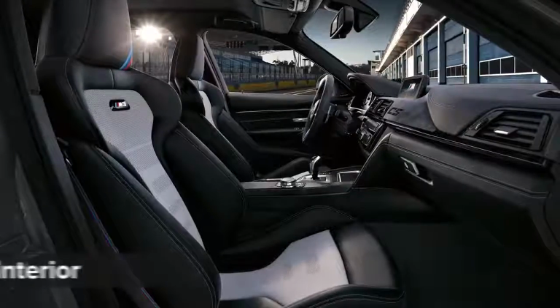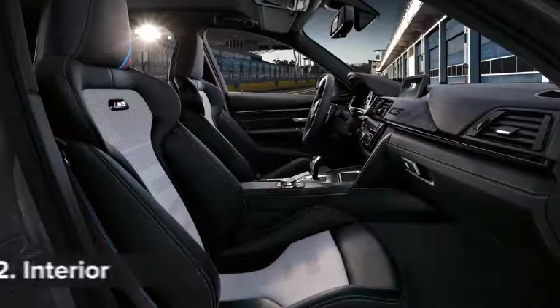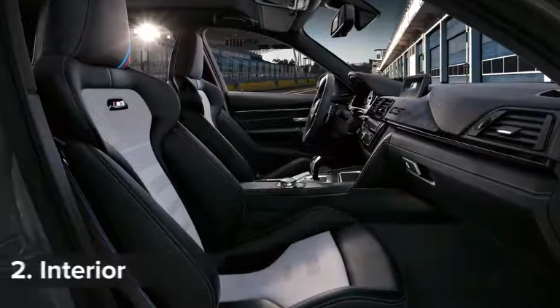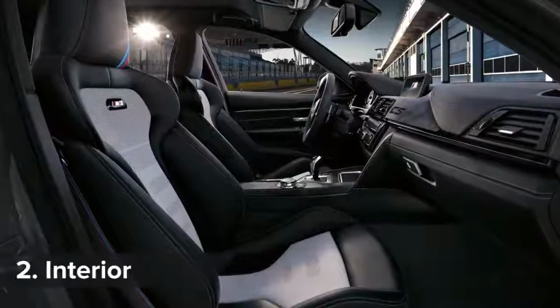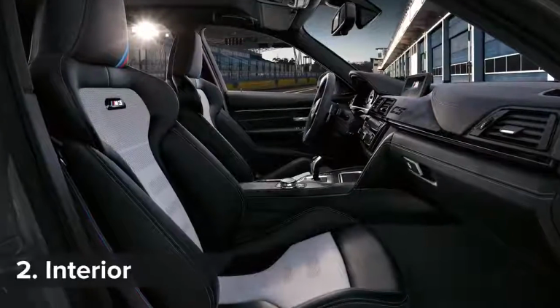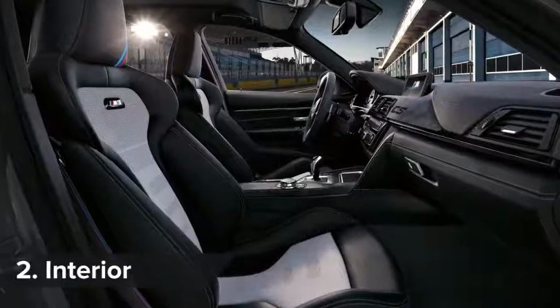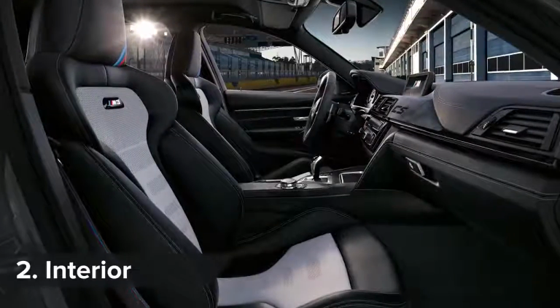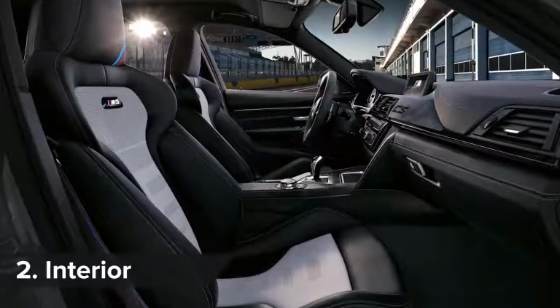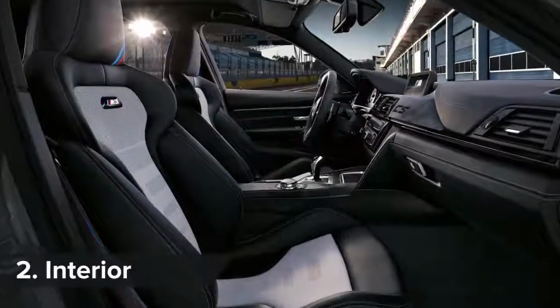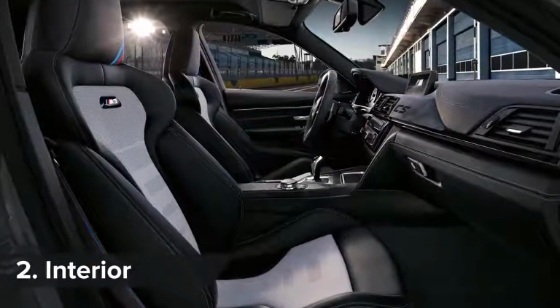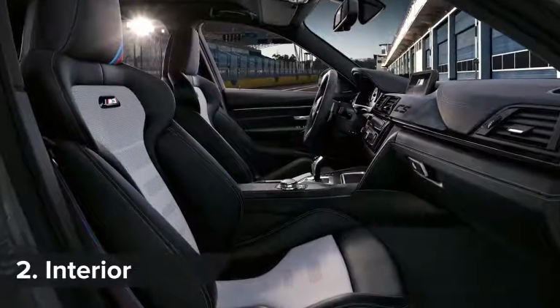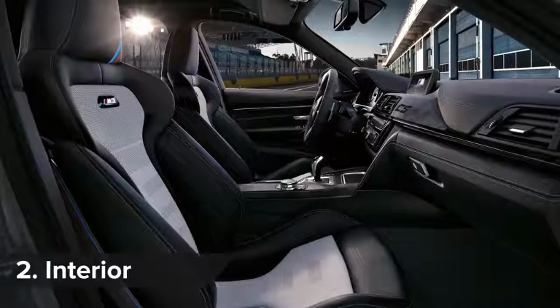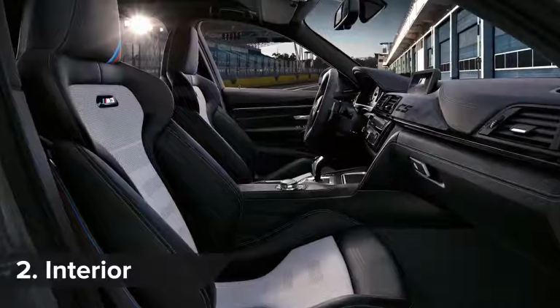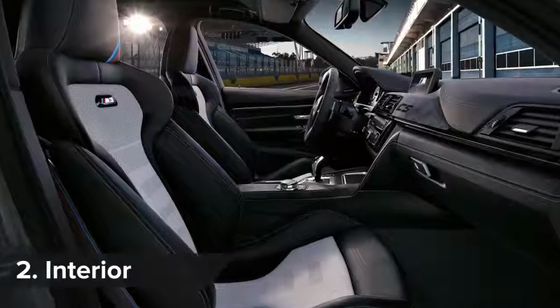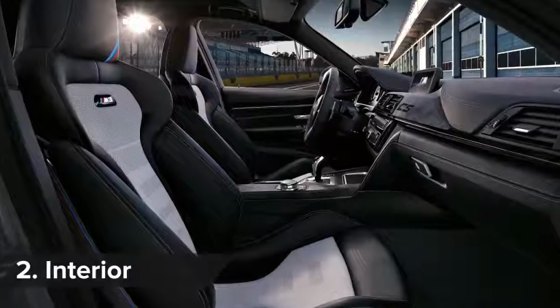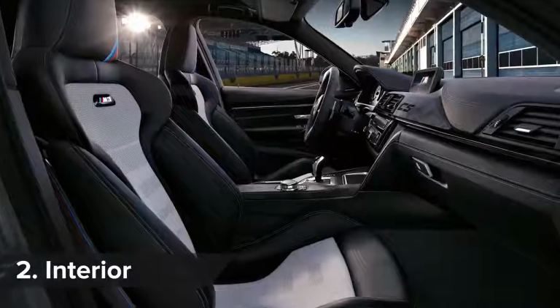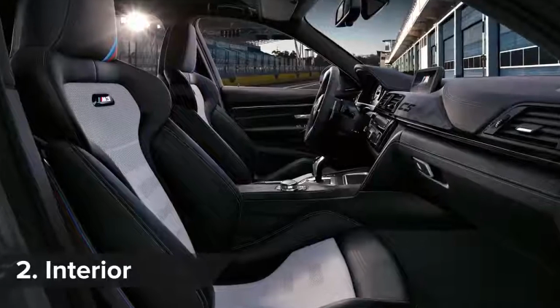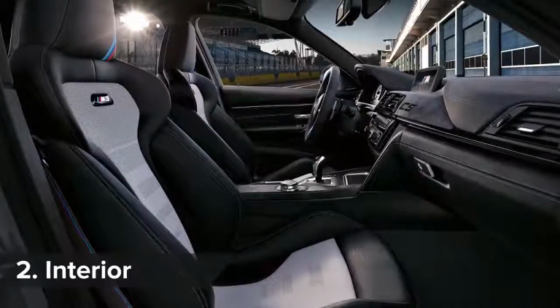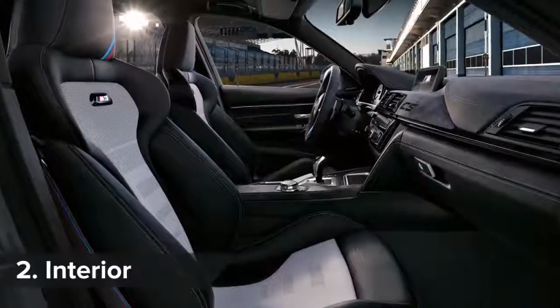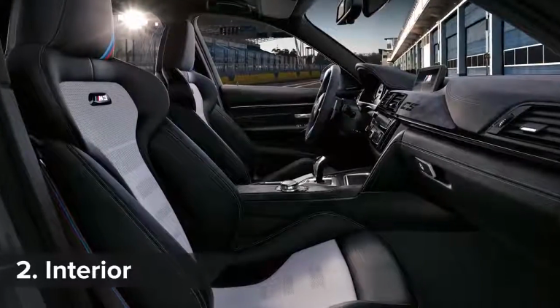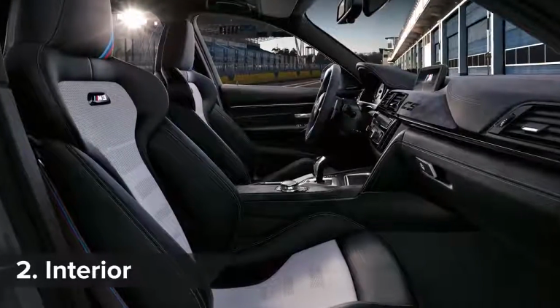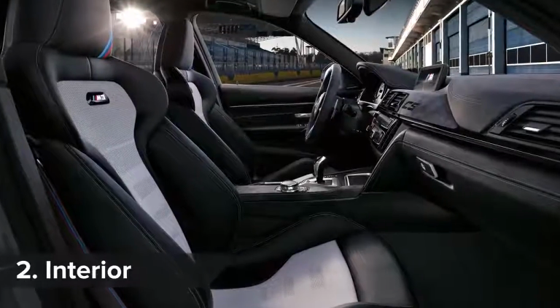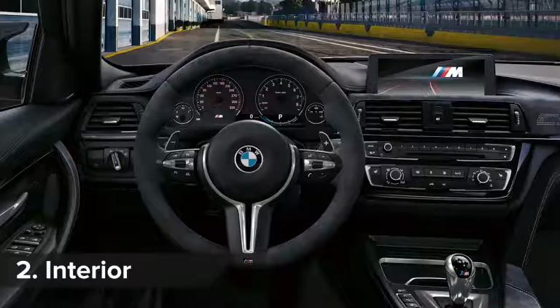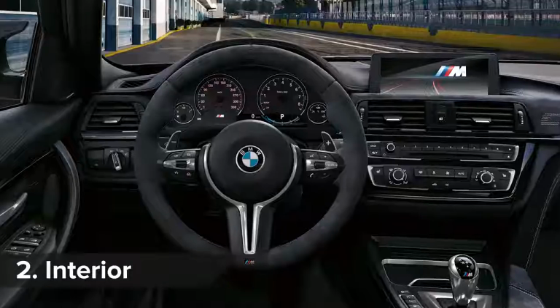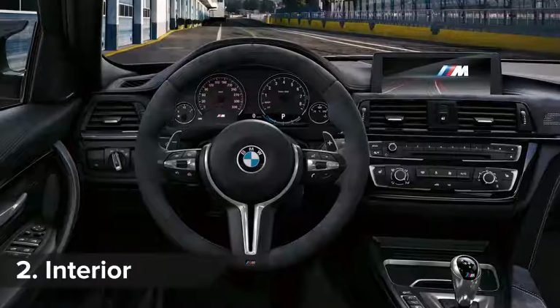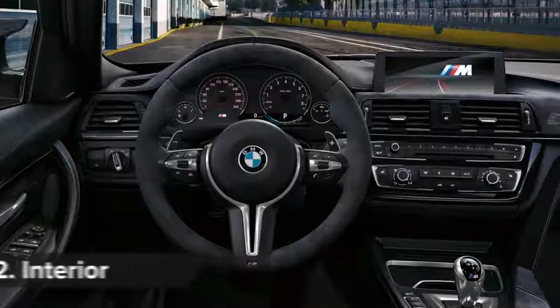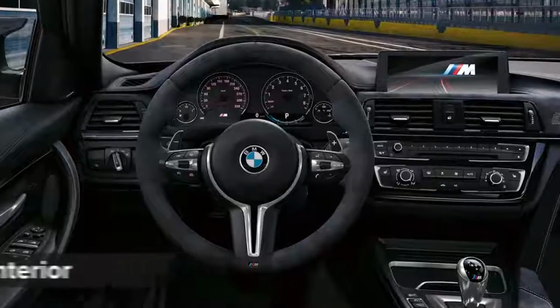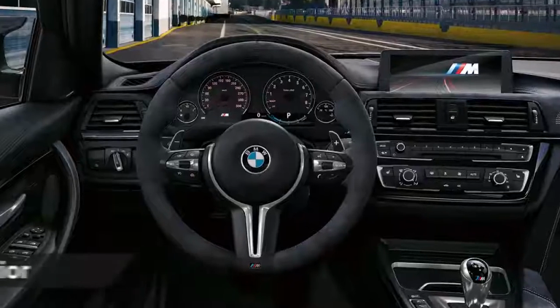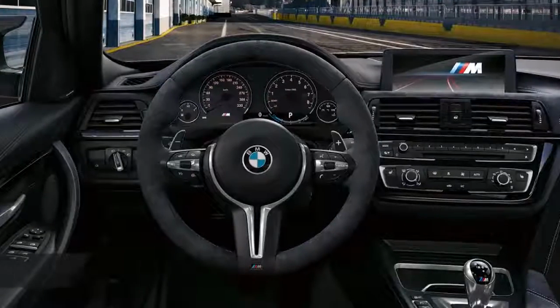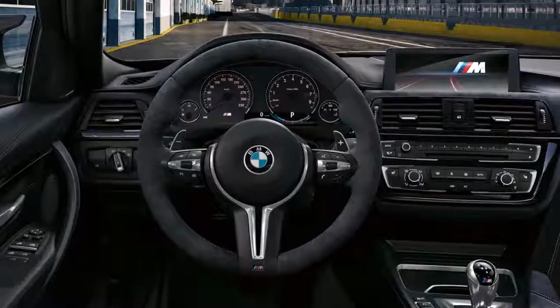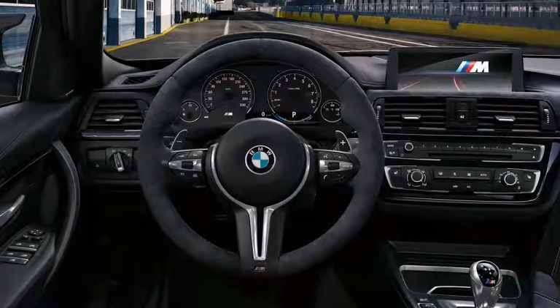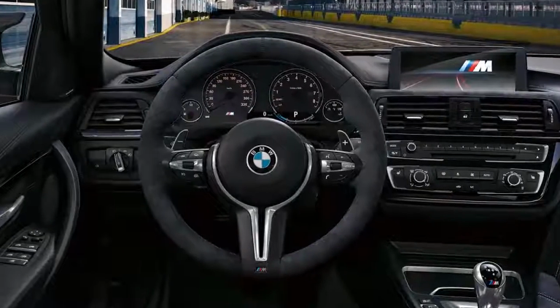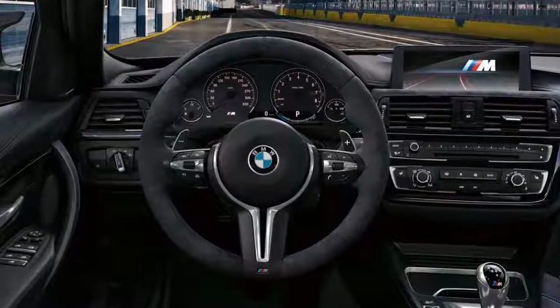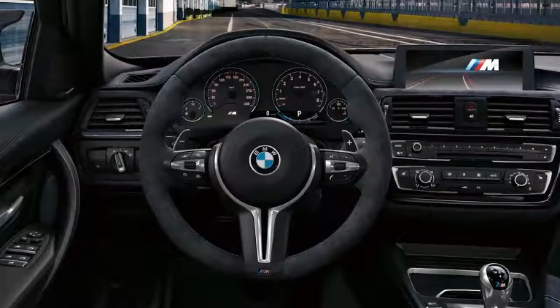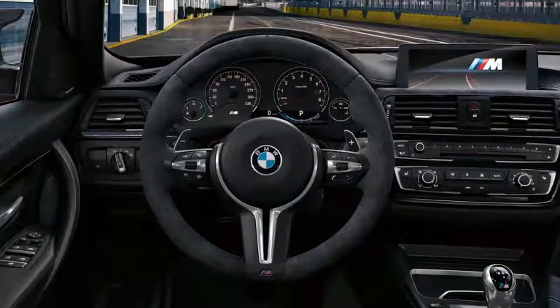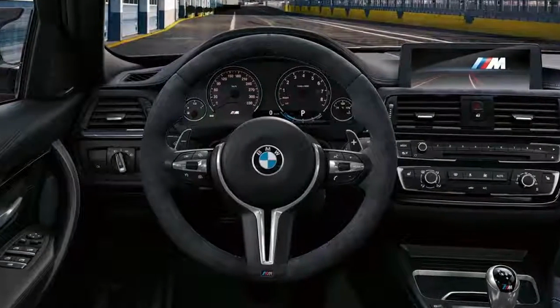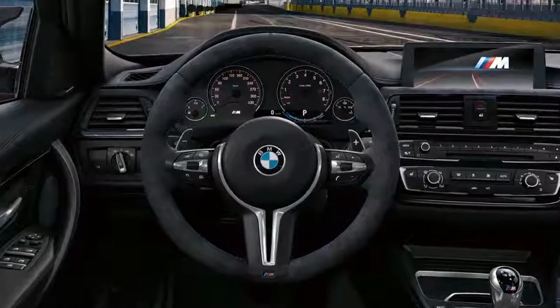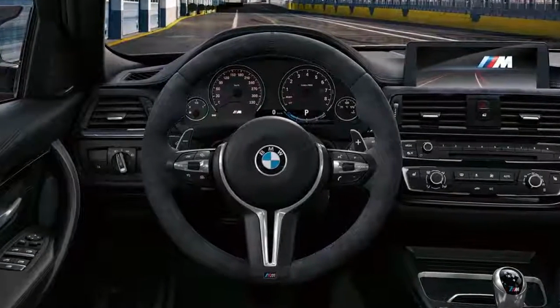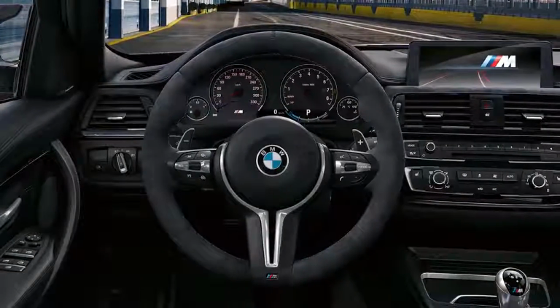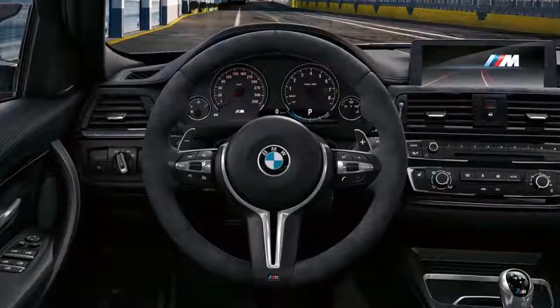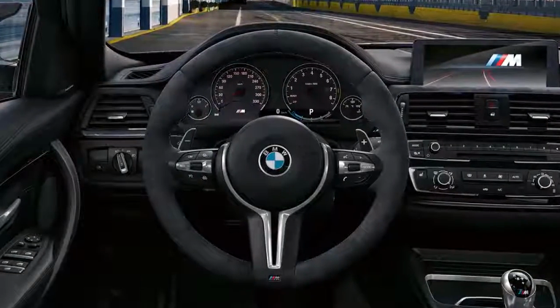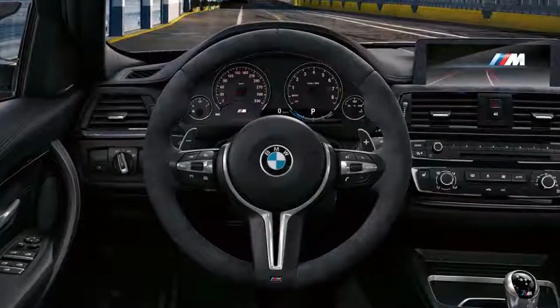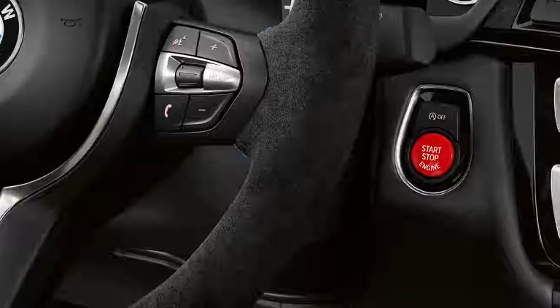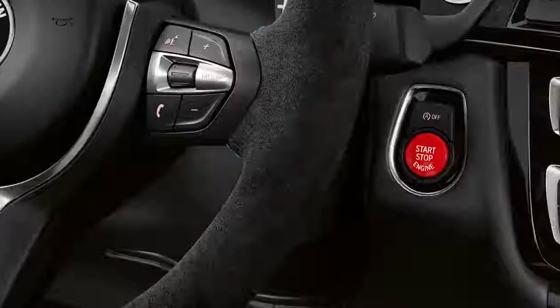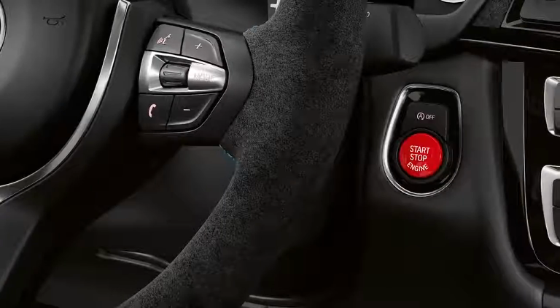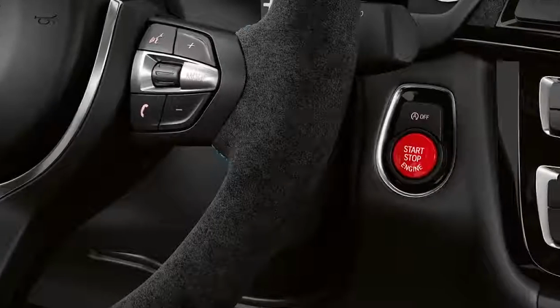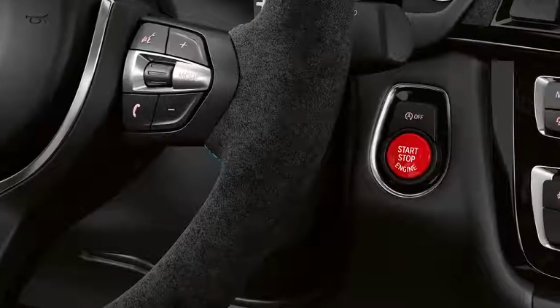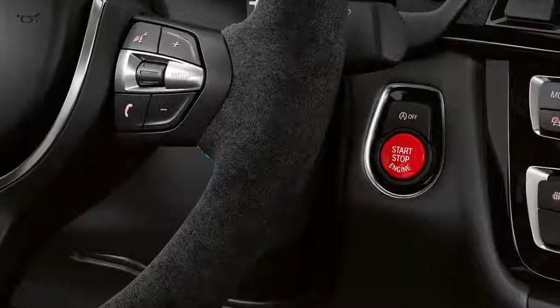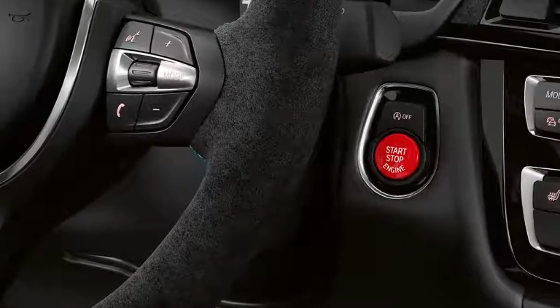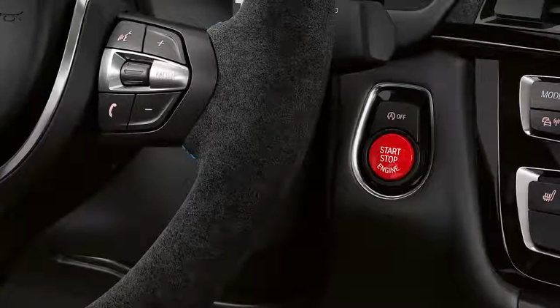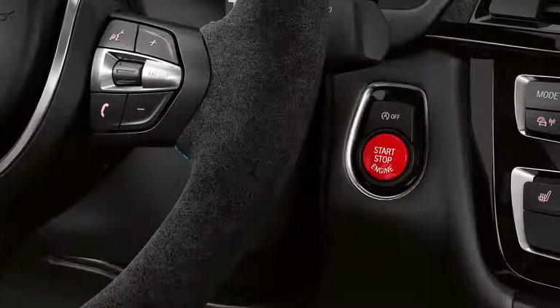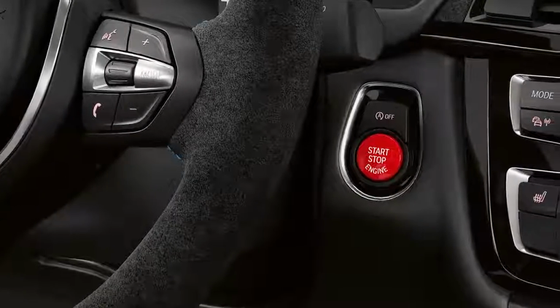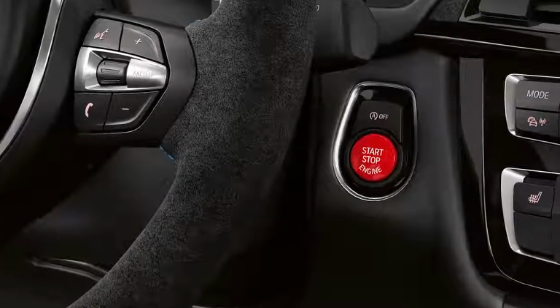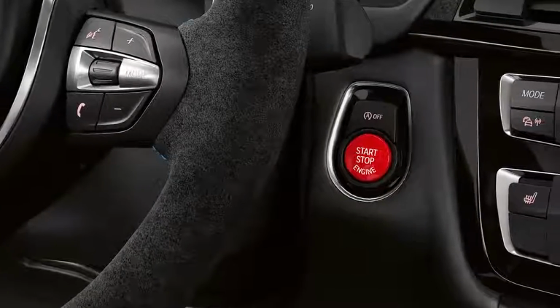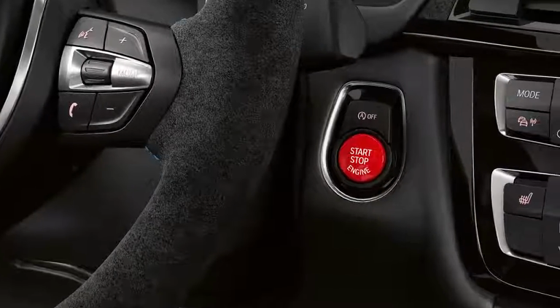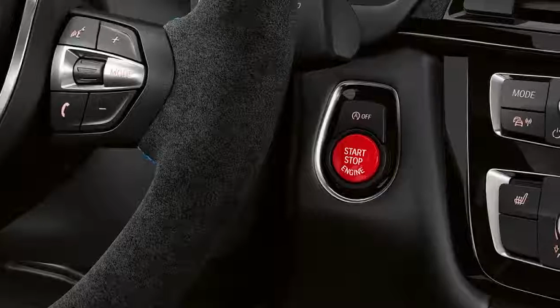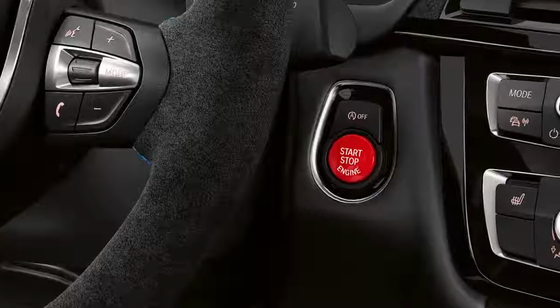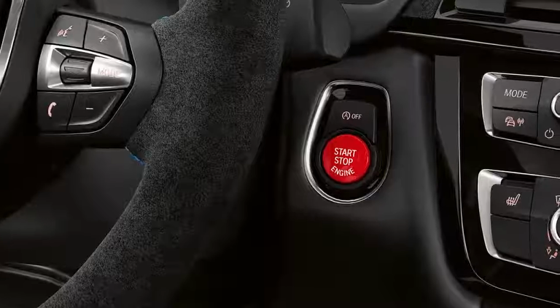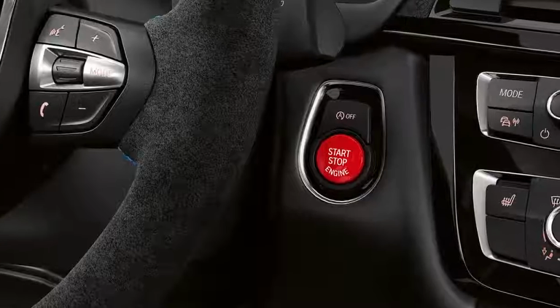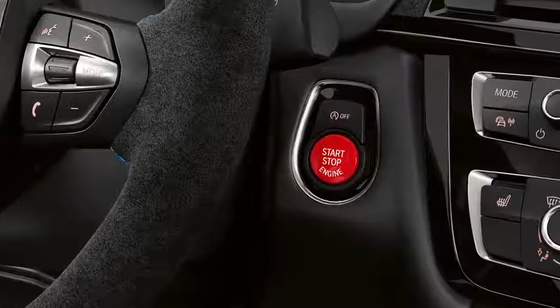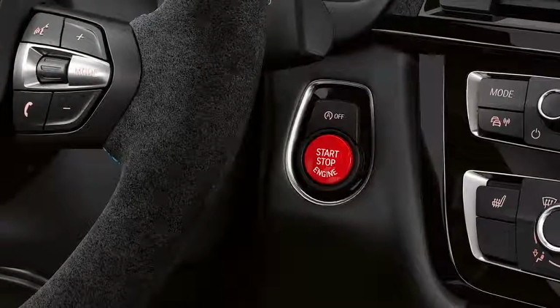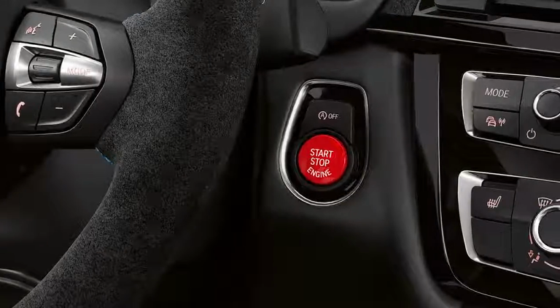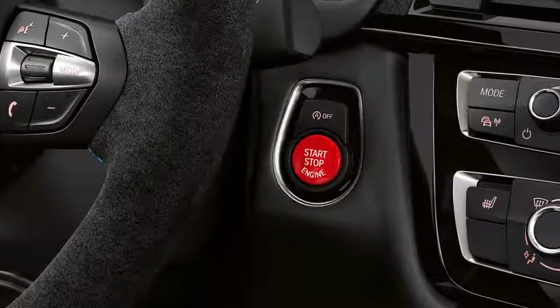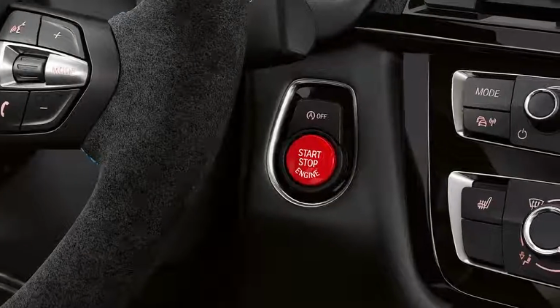Inside, the M3 CS gets a lightweight sports seat and a steering wheel trimmed in Alcantara. A bright red starter button fires the engine into life.